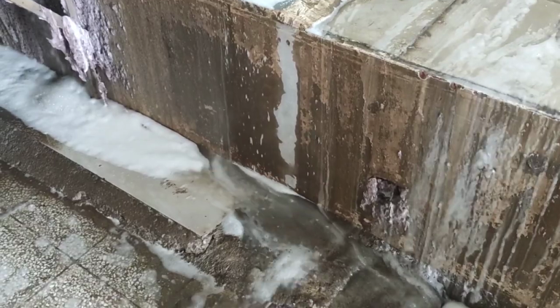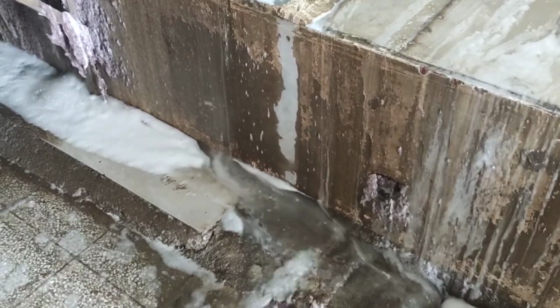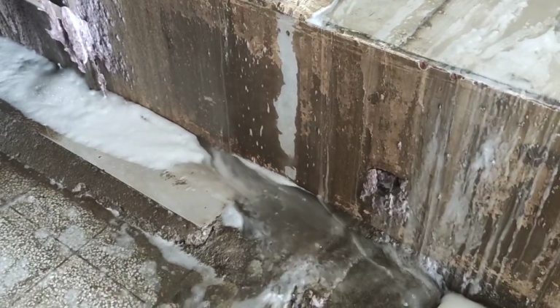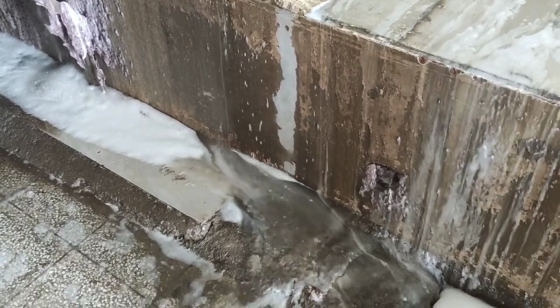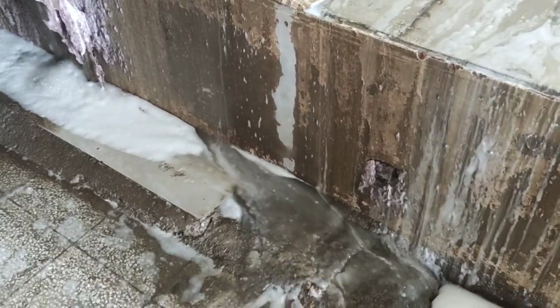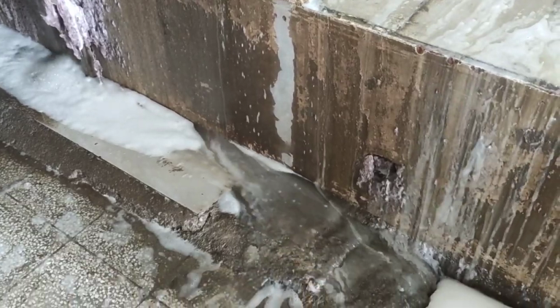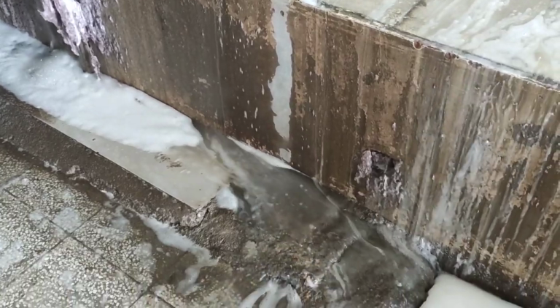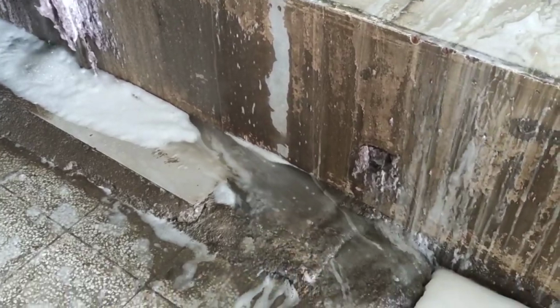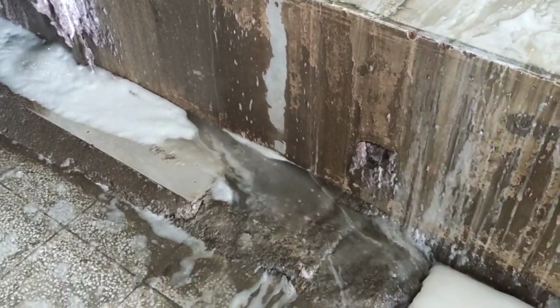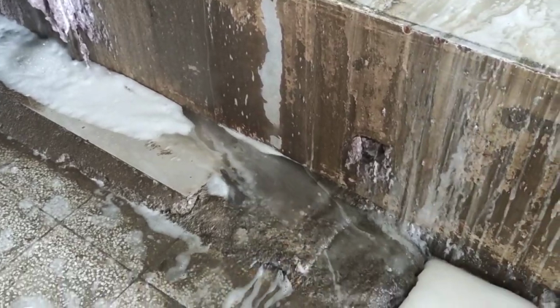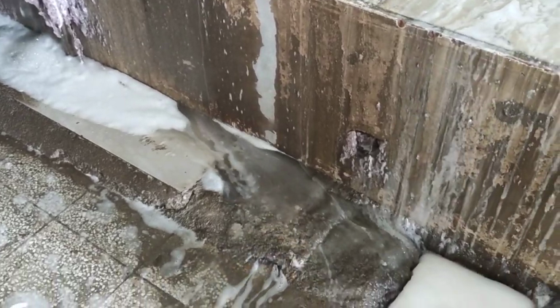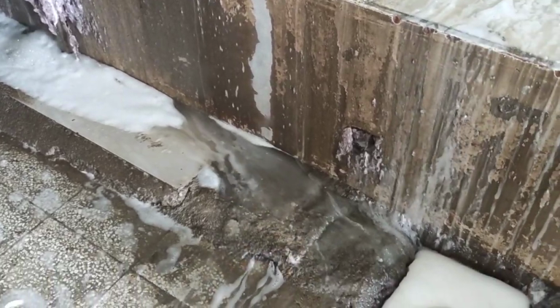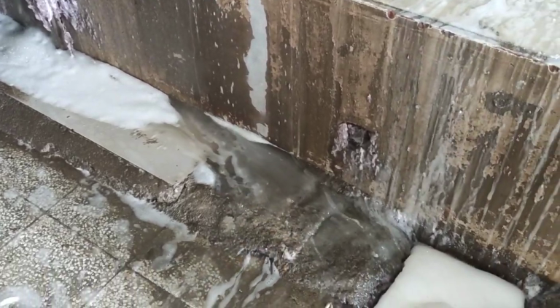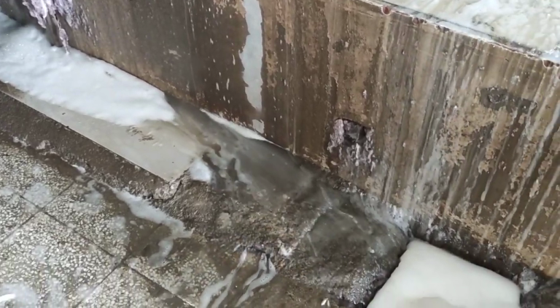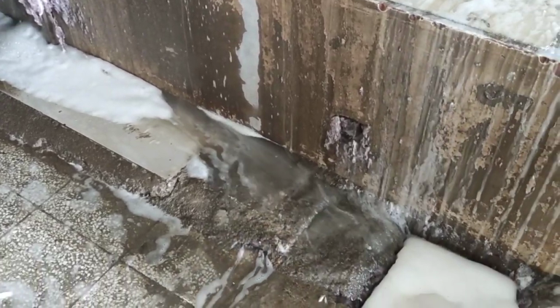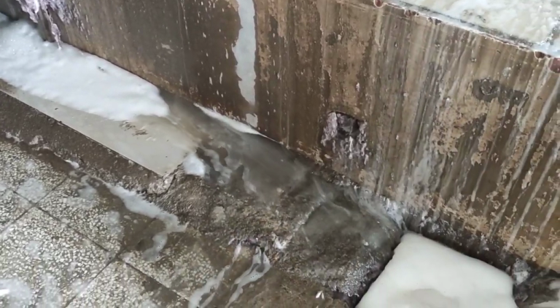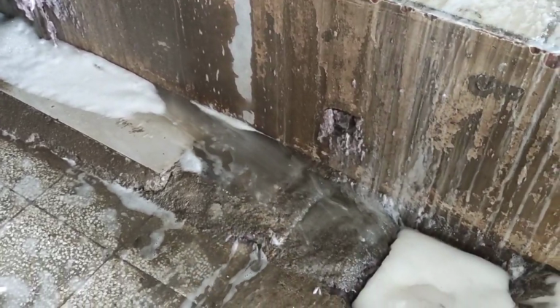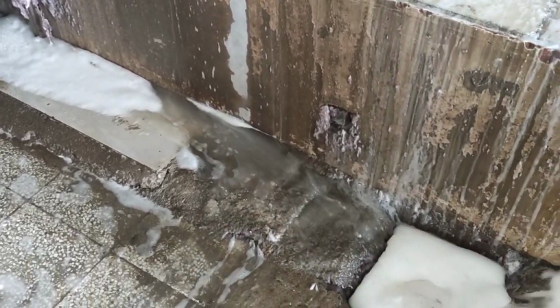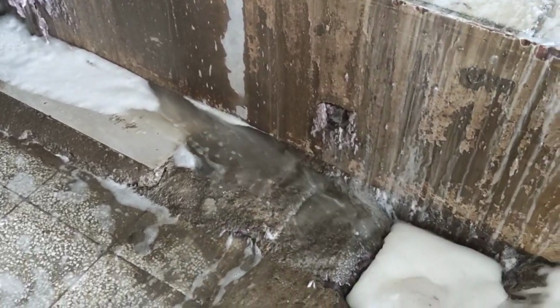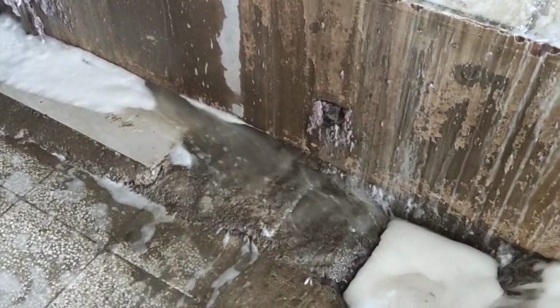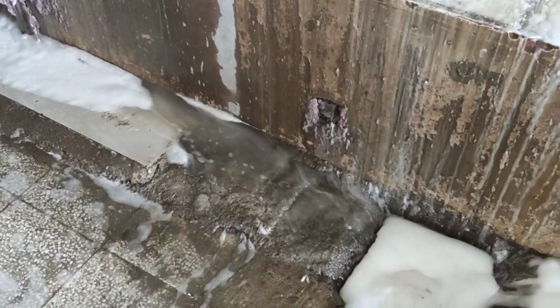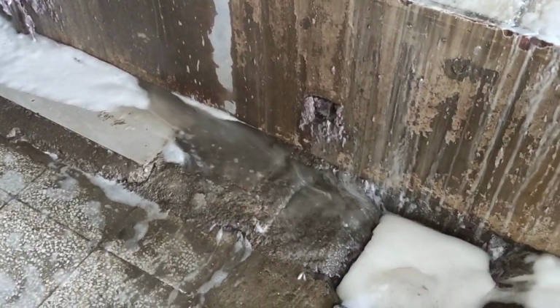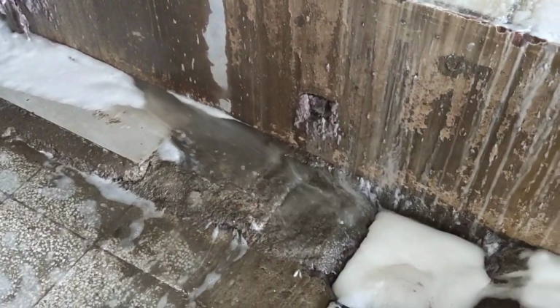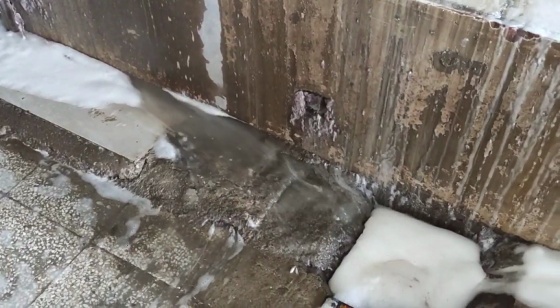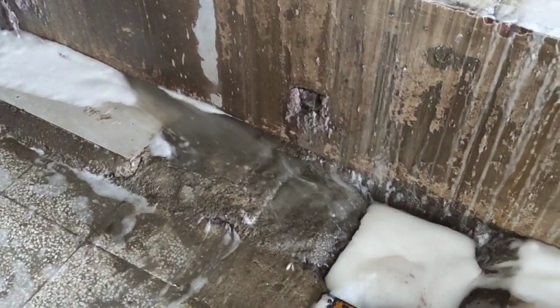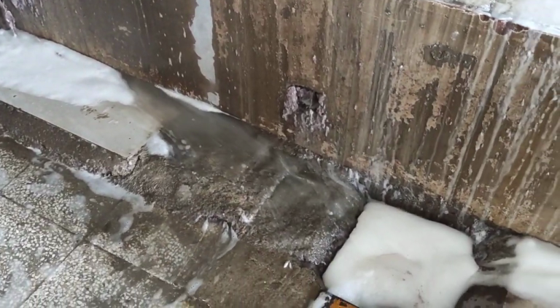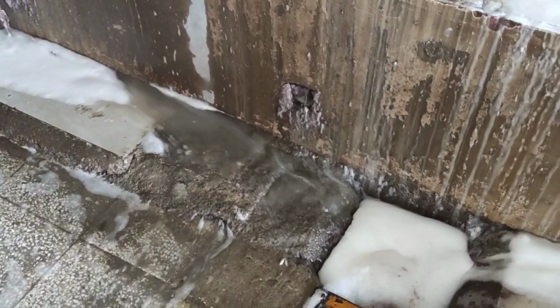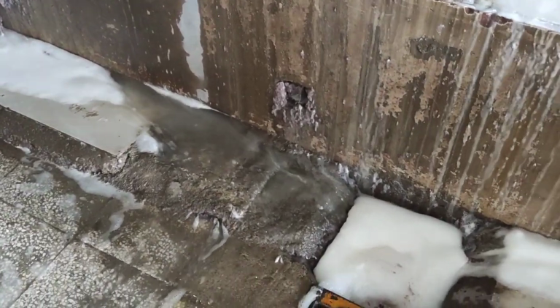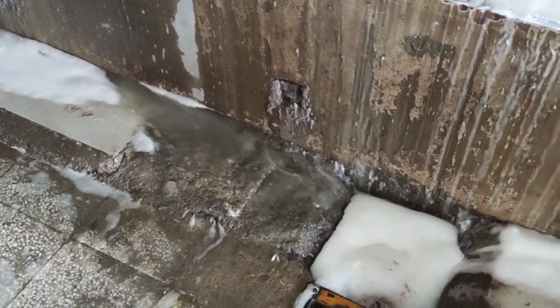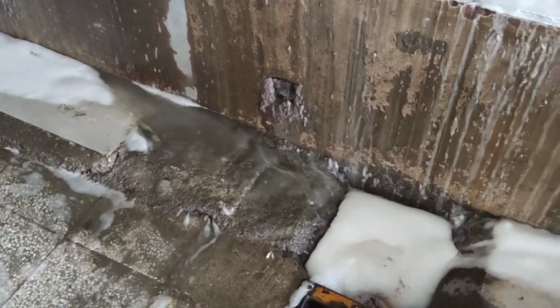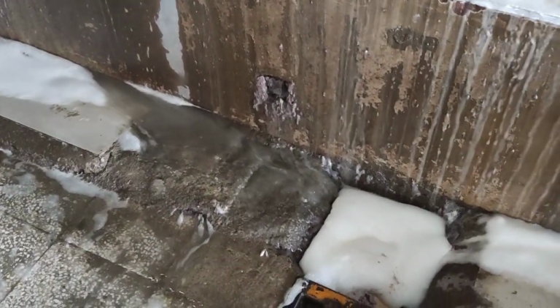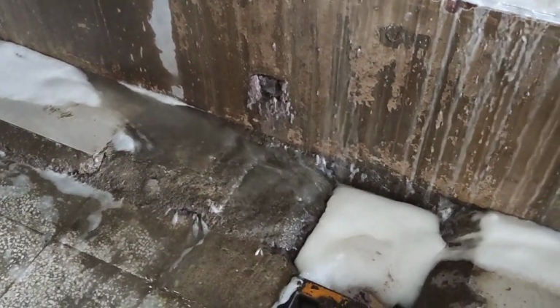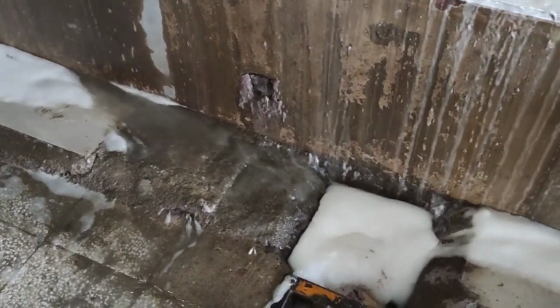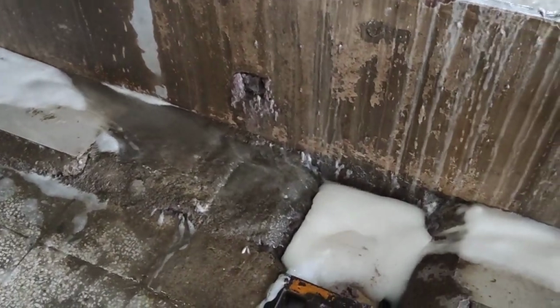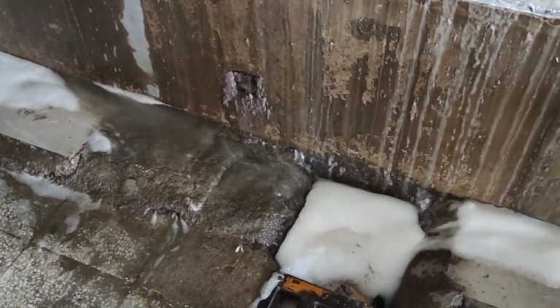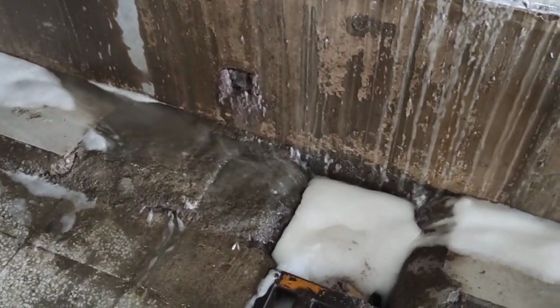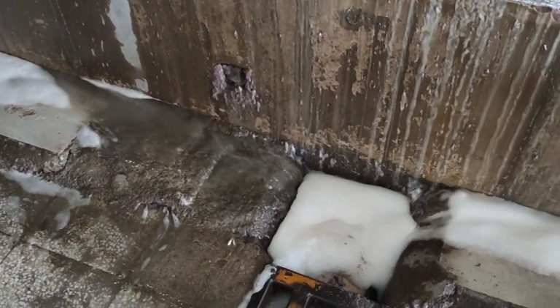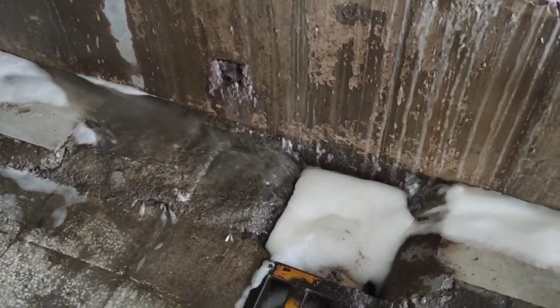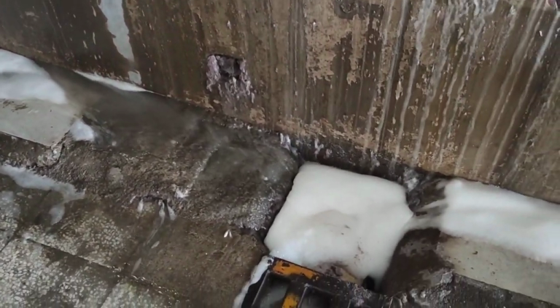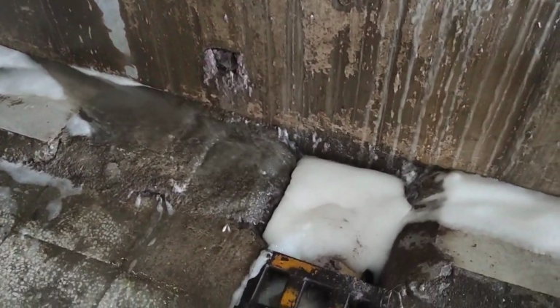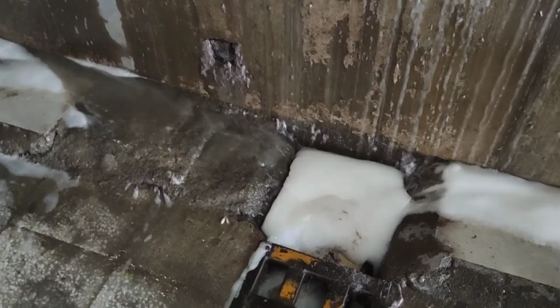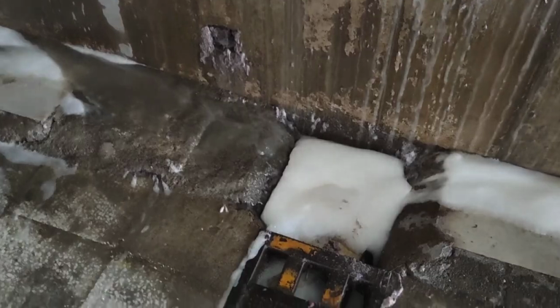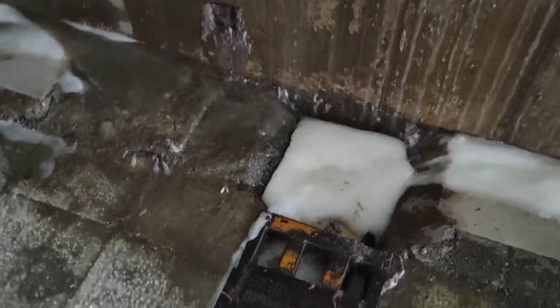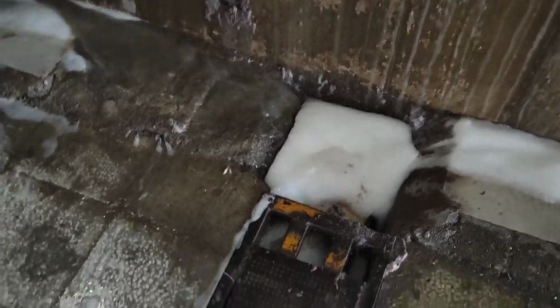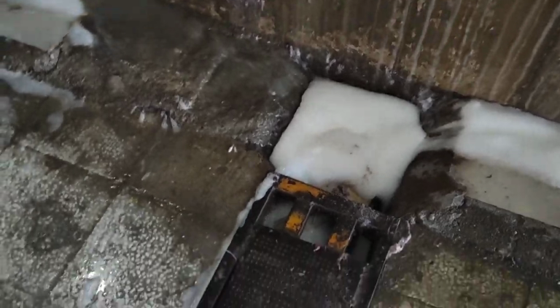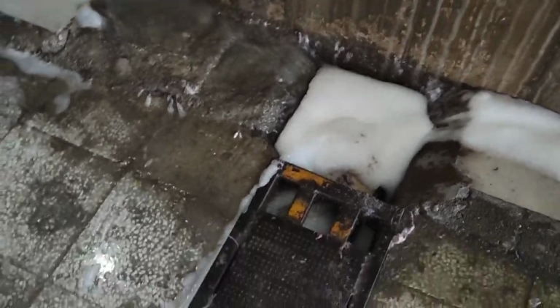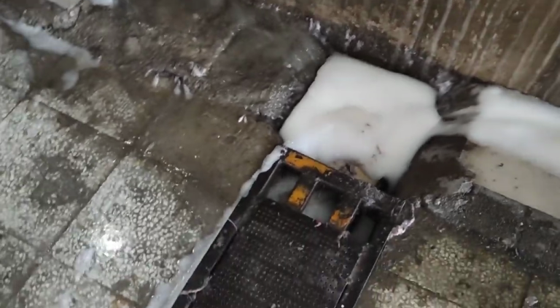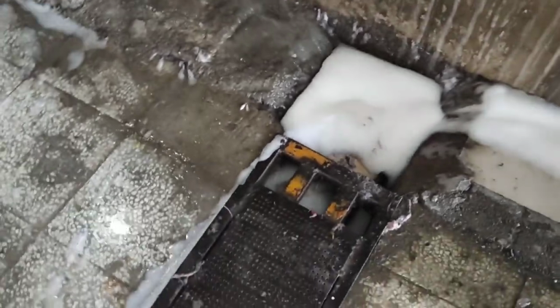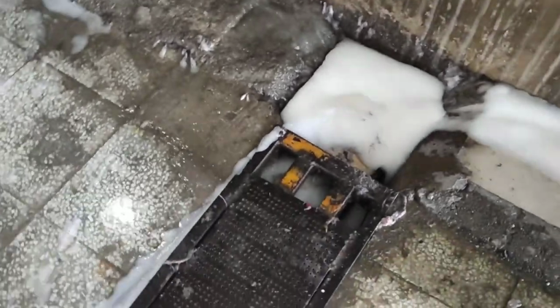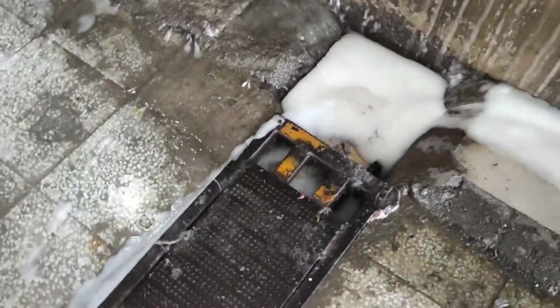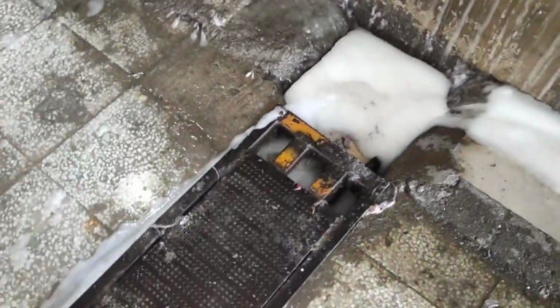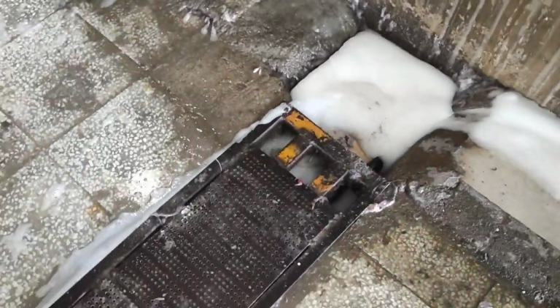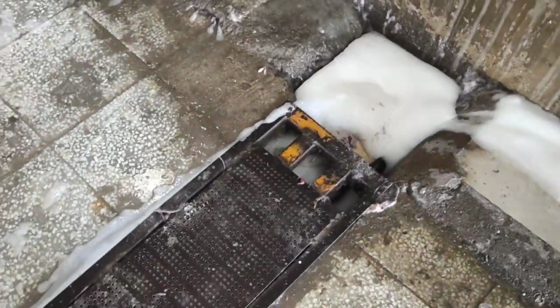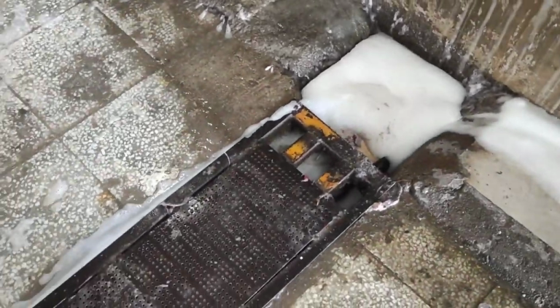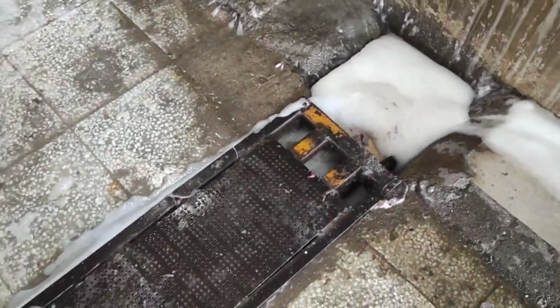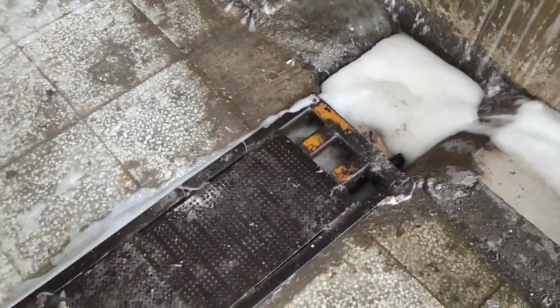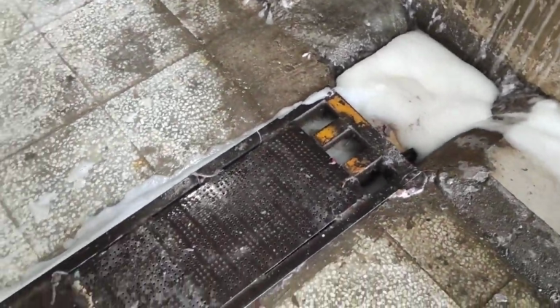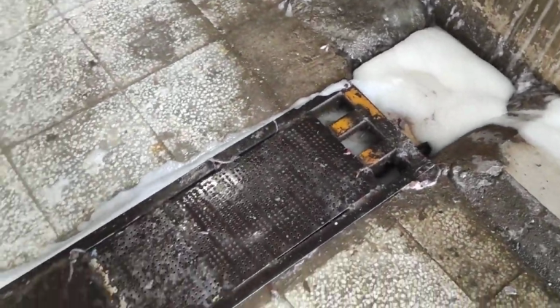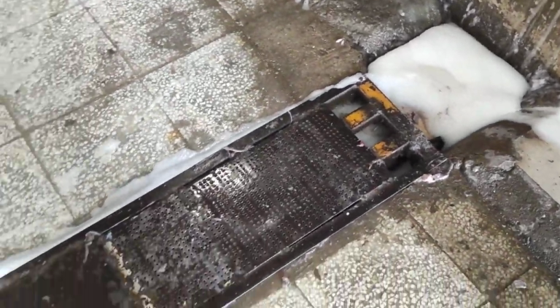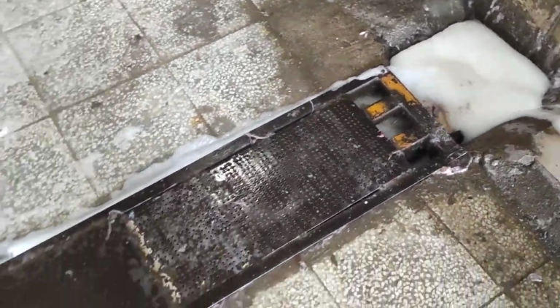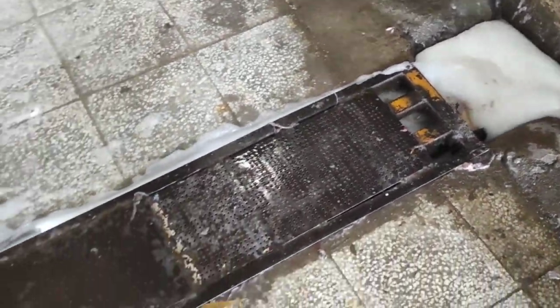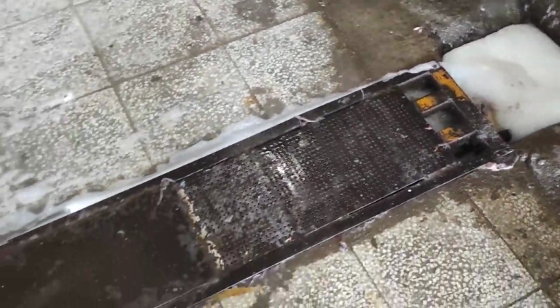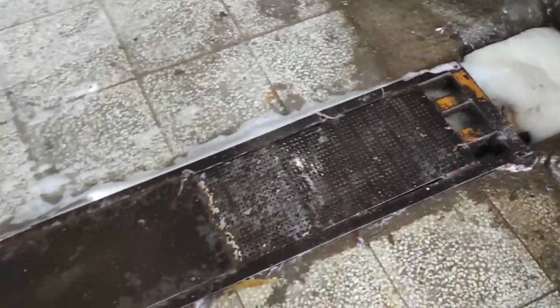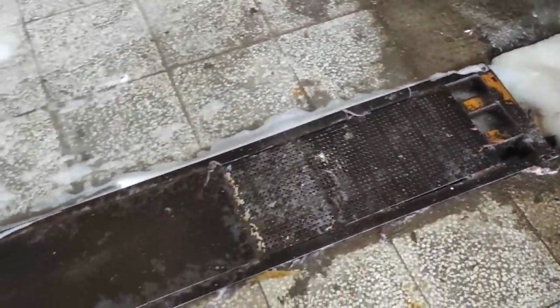After washing carpets, the waste water goes through these canals to an underground pool and is stored there.